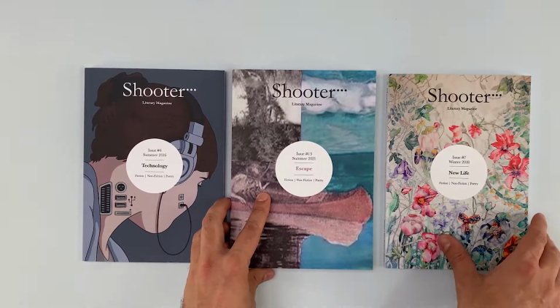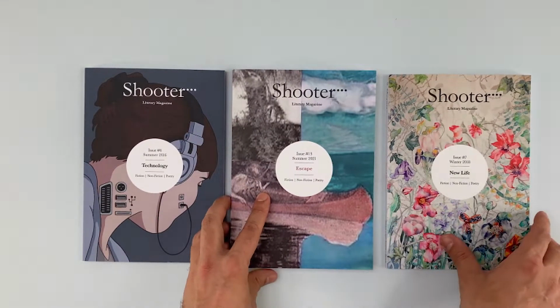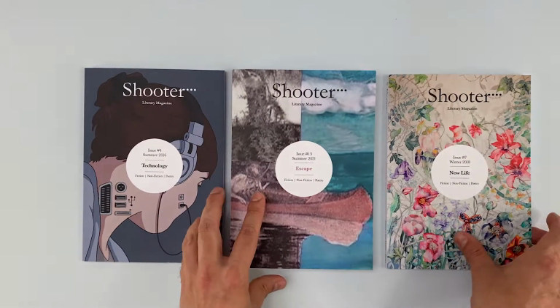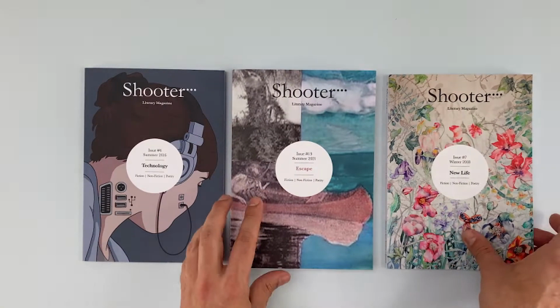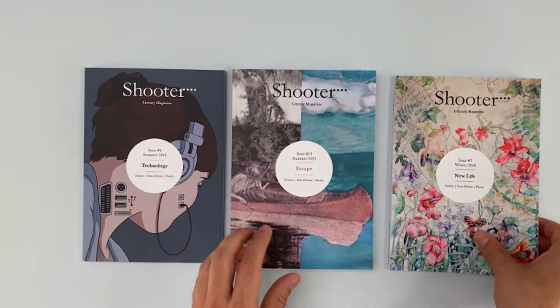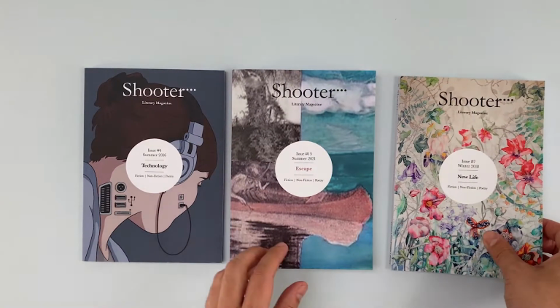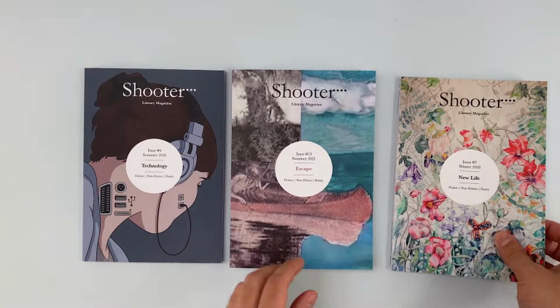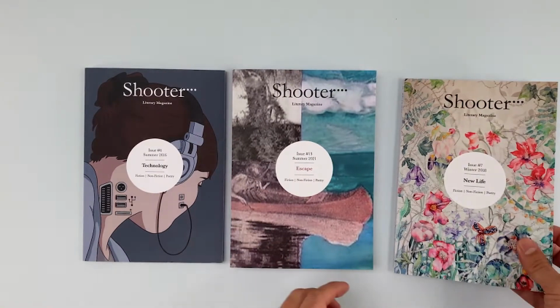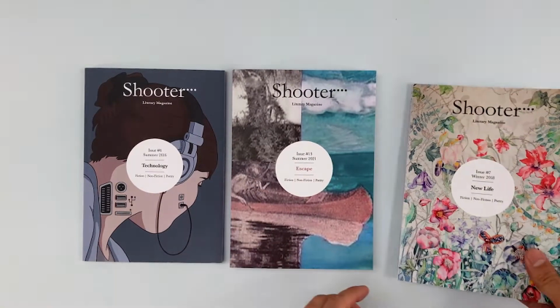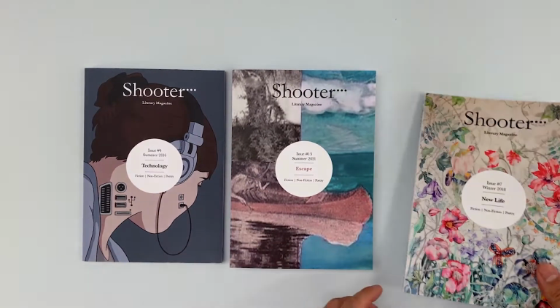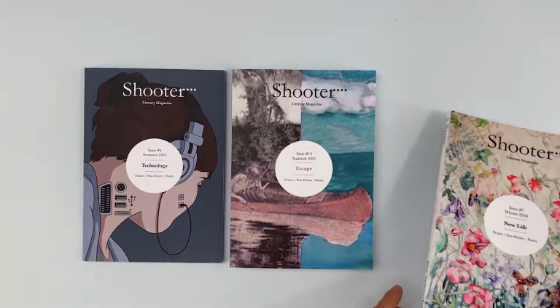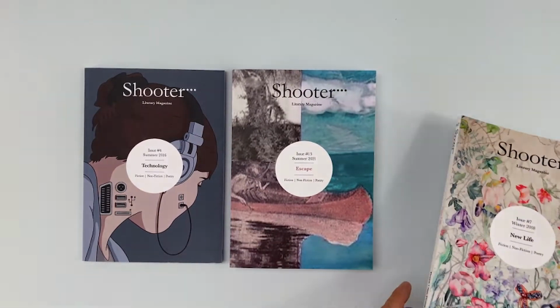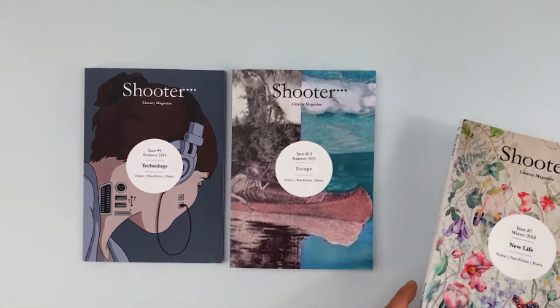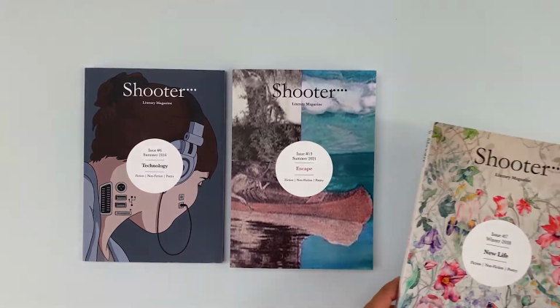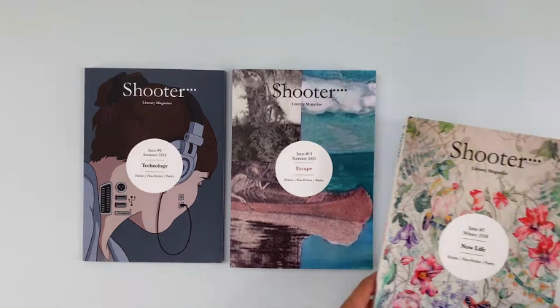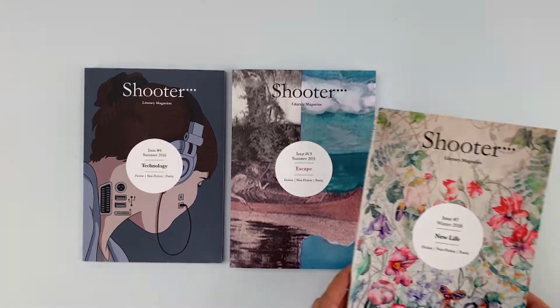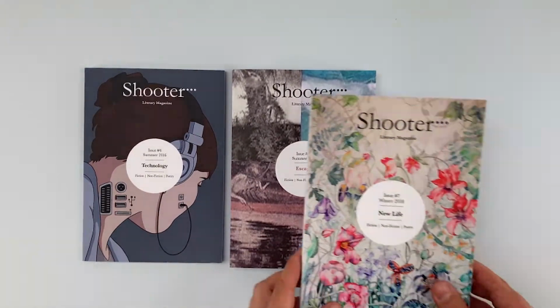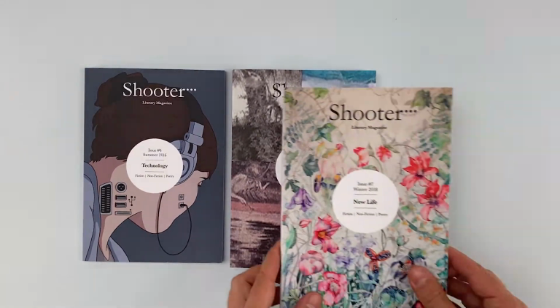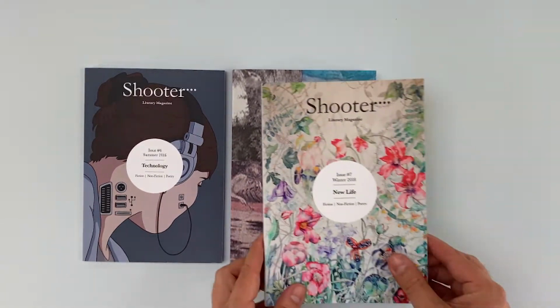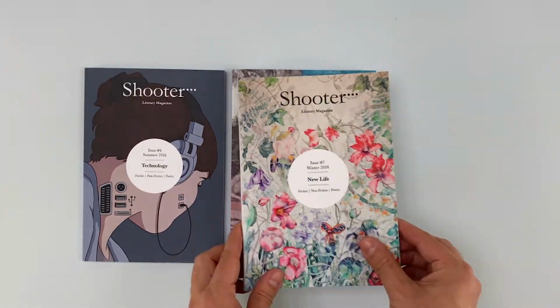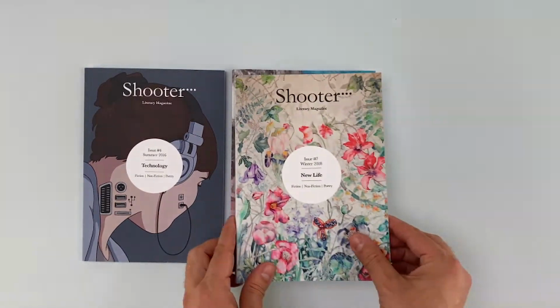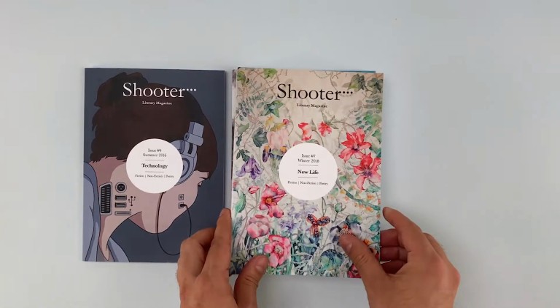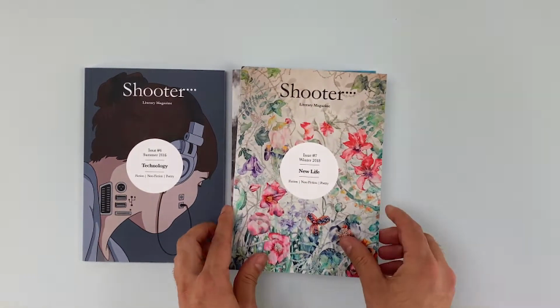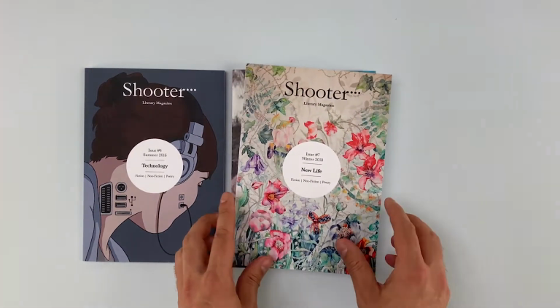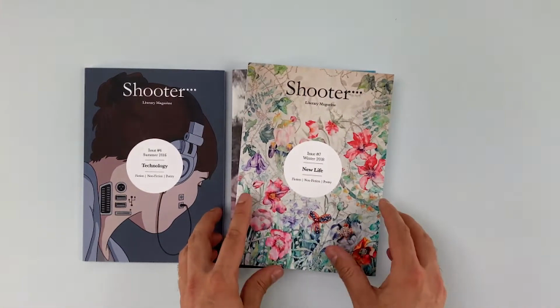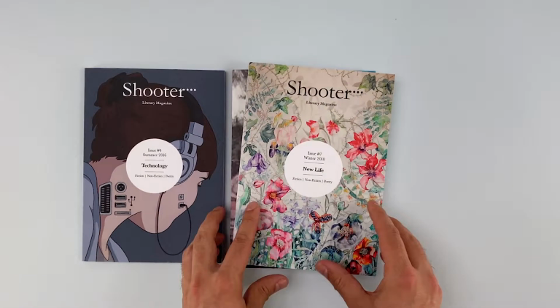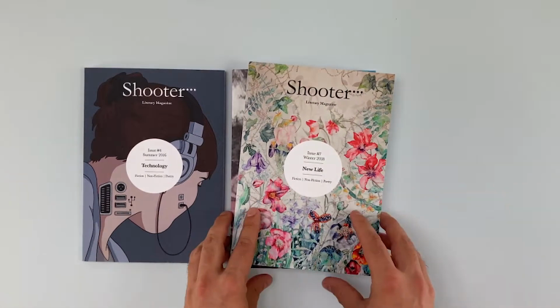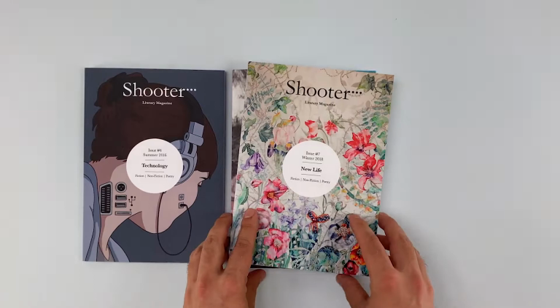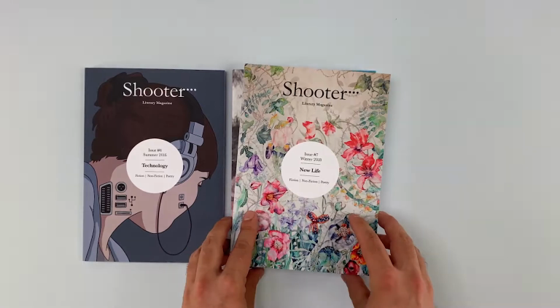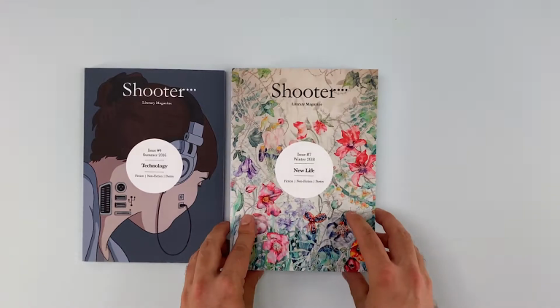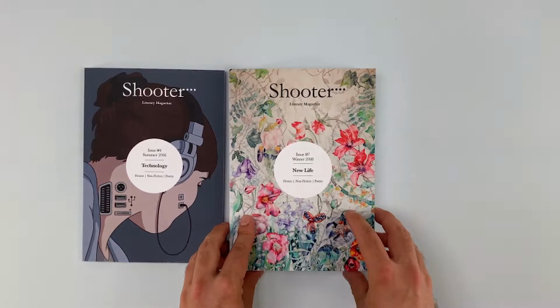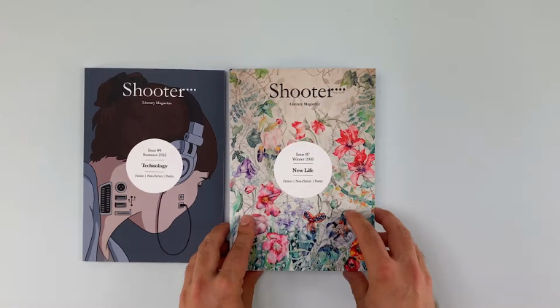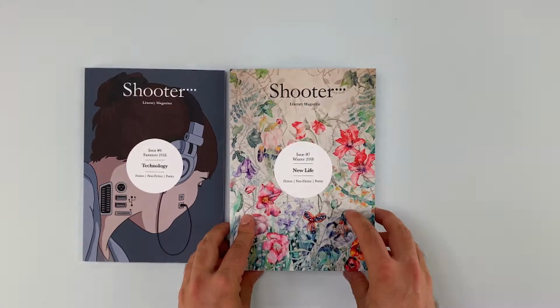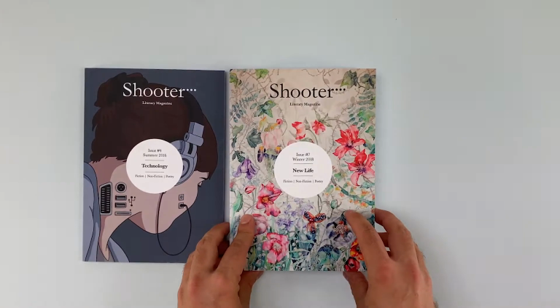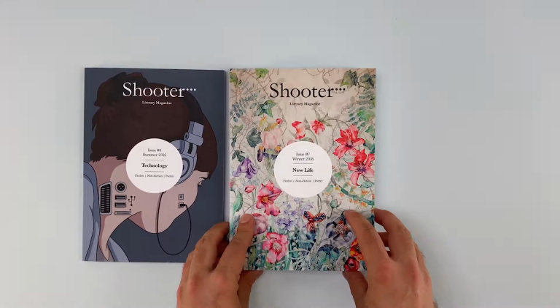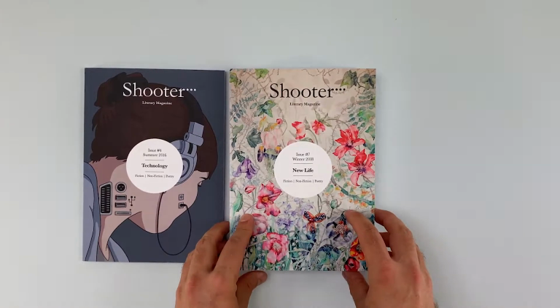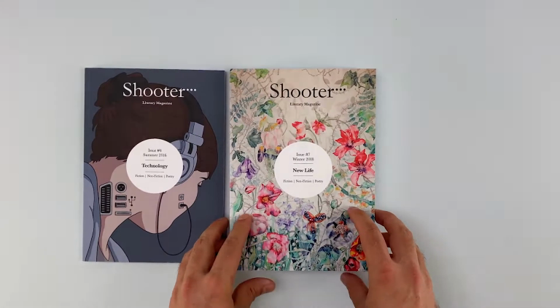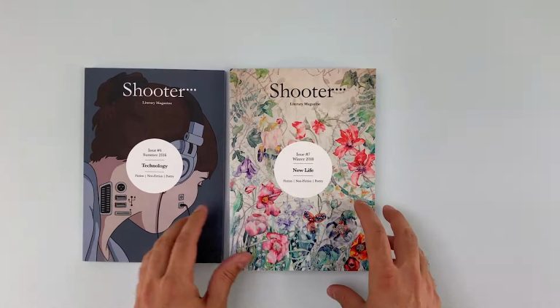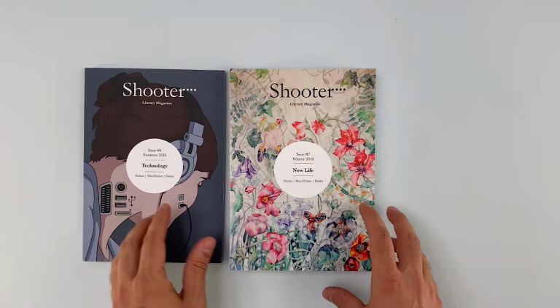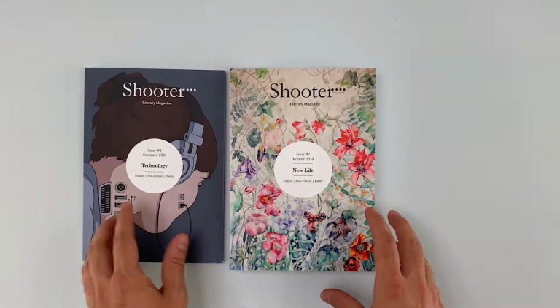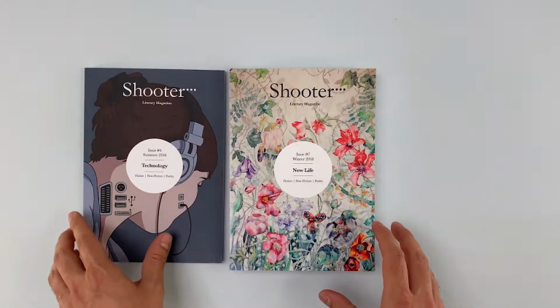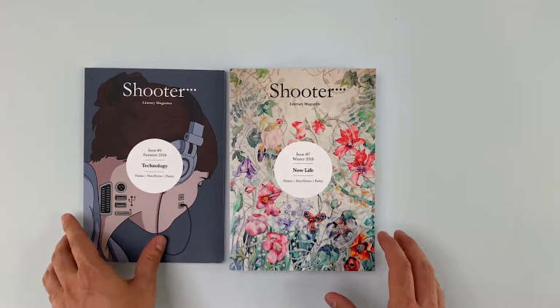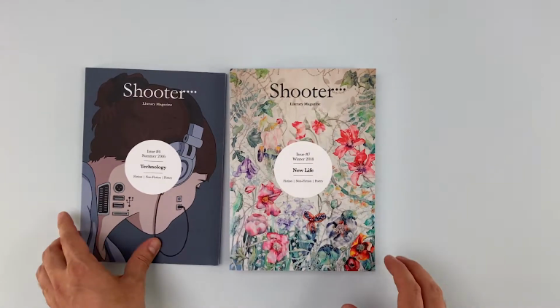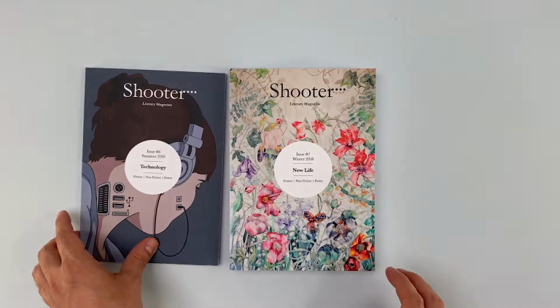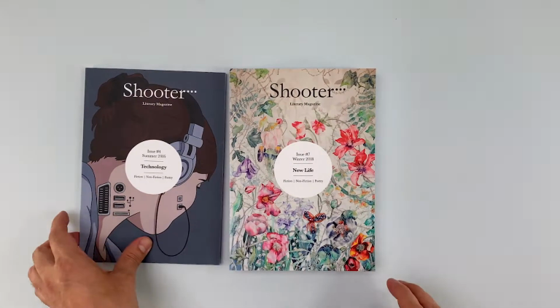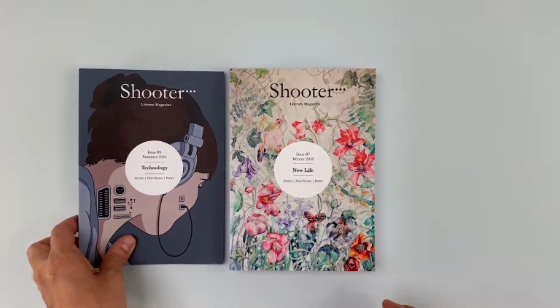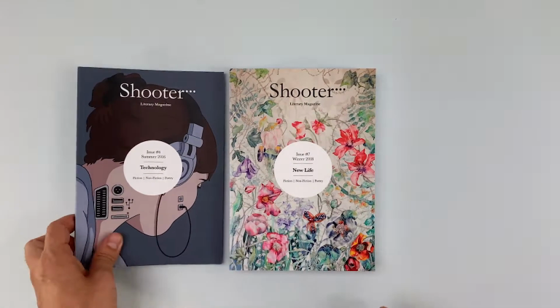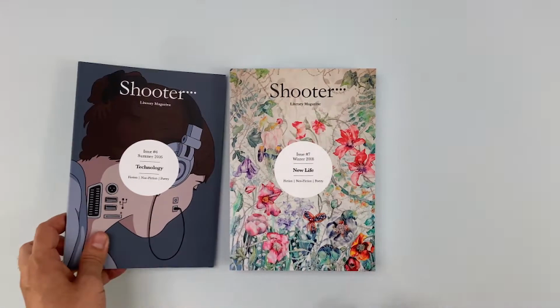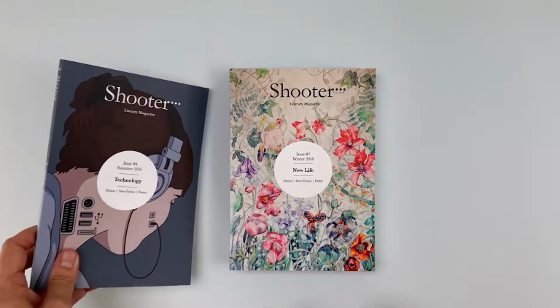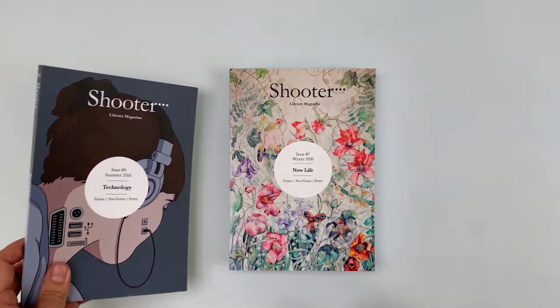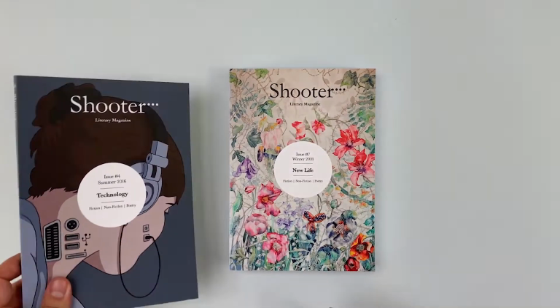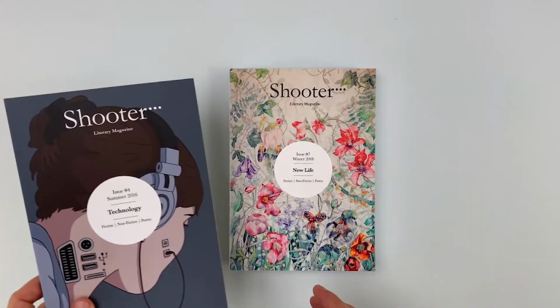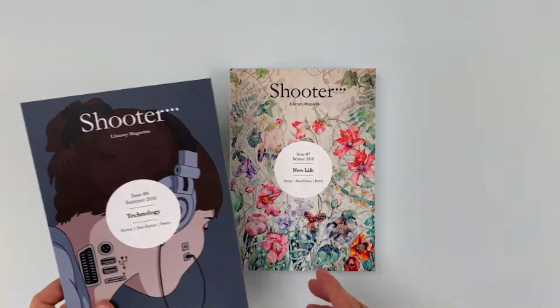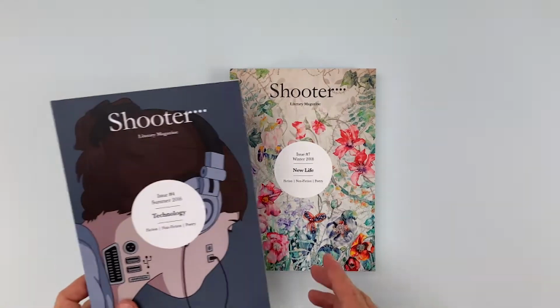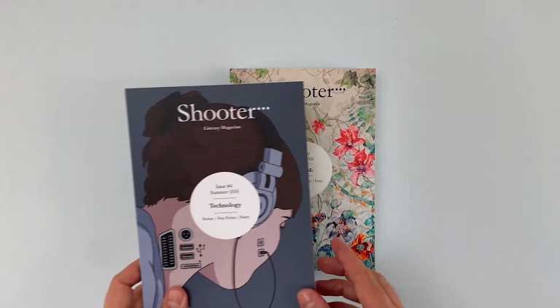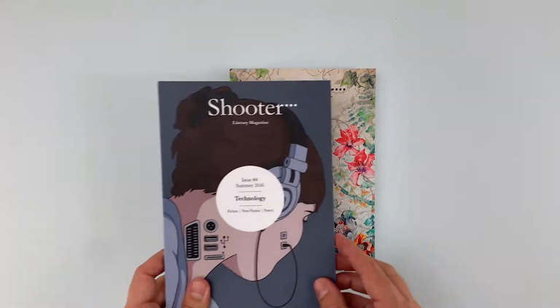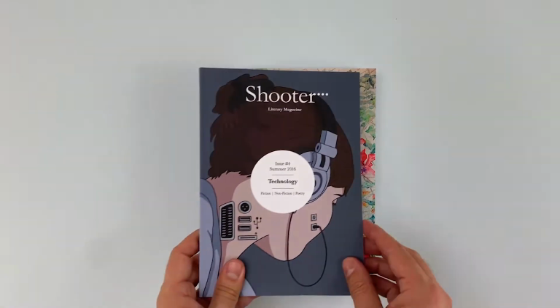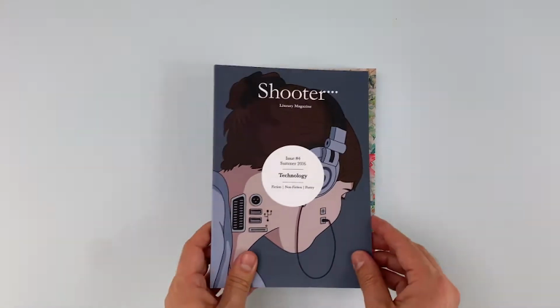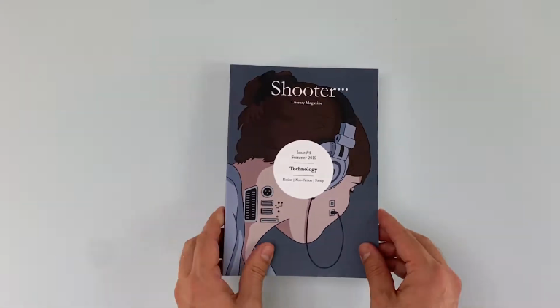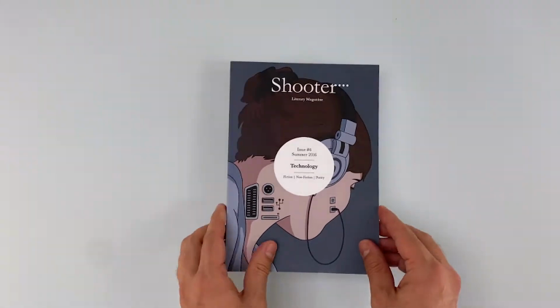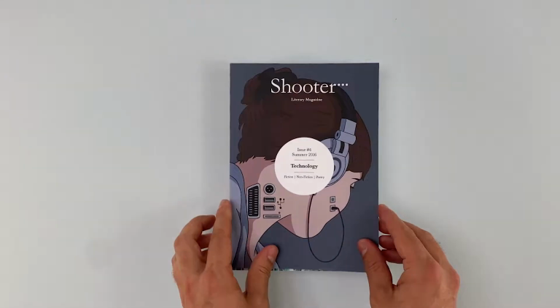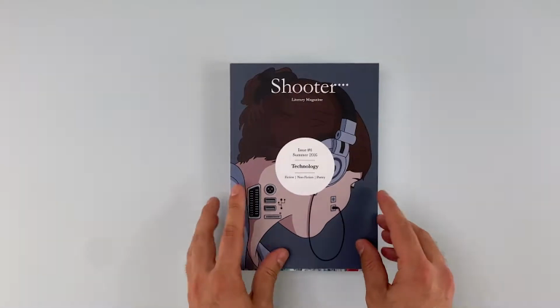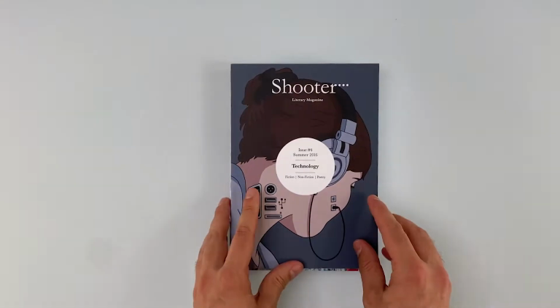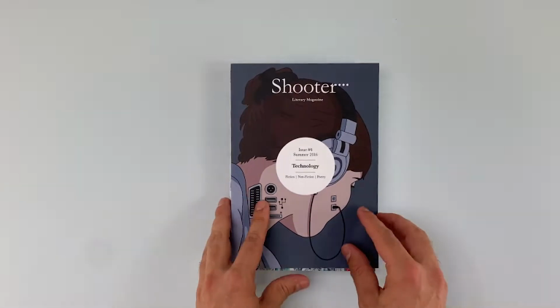Everyone loves their 15 minutes of fame, so reach out to your readers, patrons and supporters for creative writing submissions and cover illustrations.